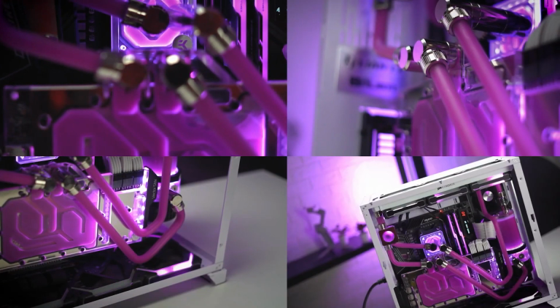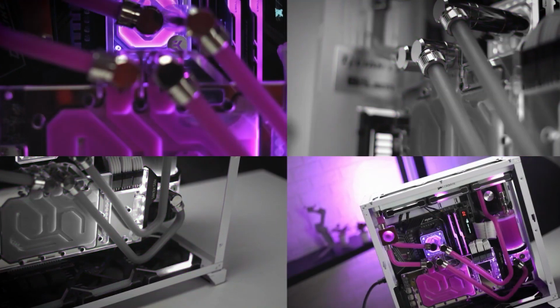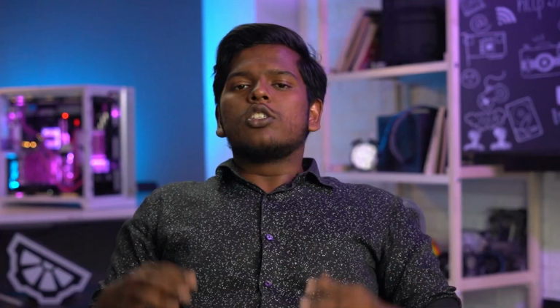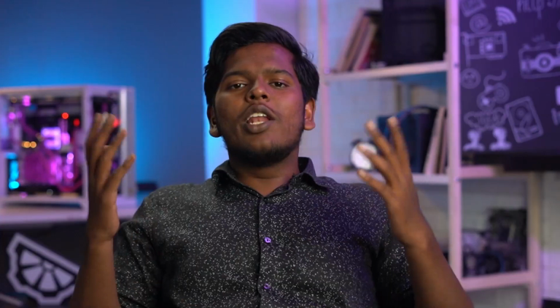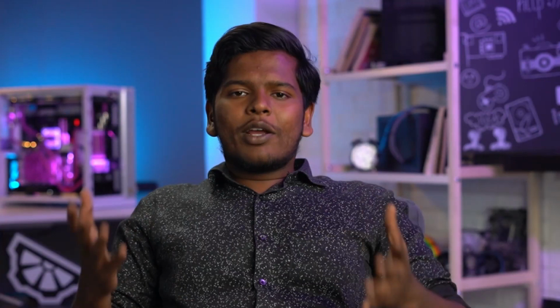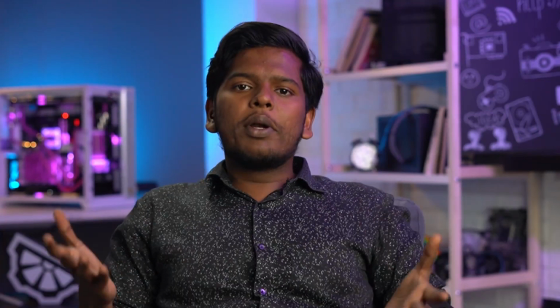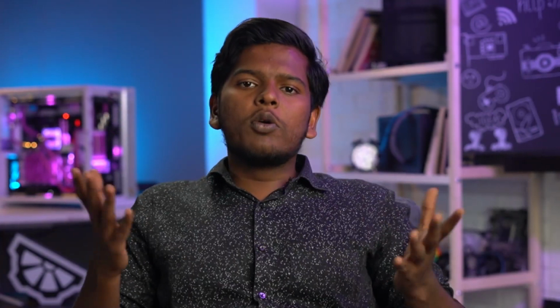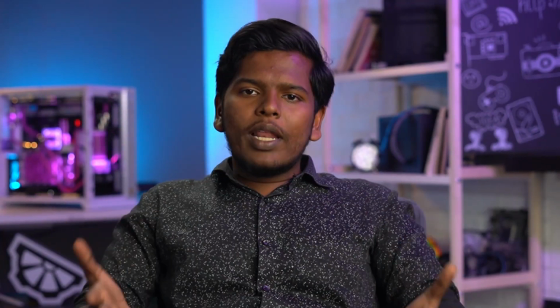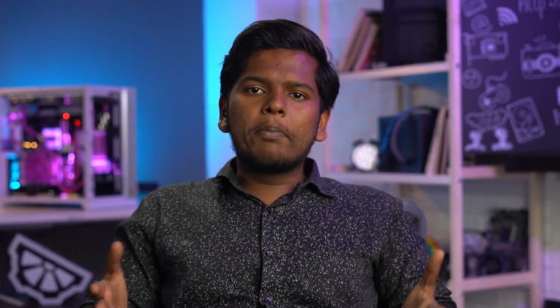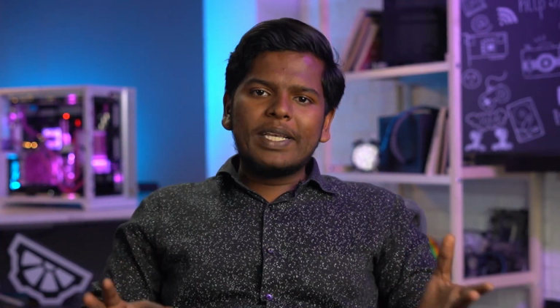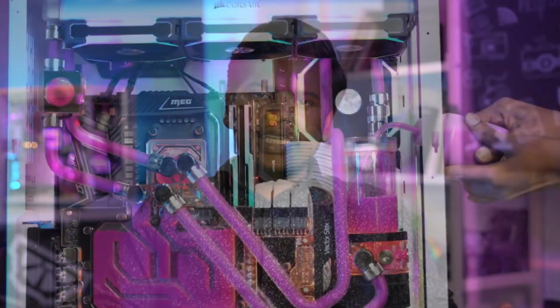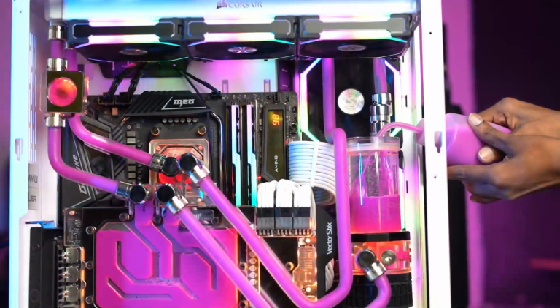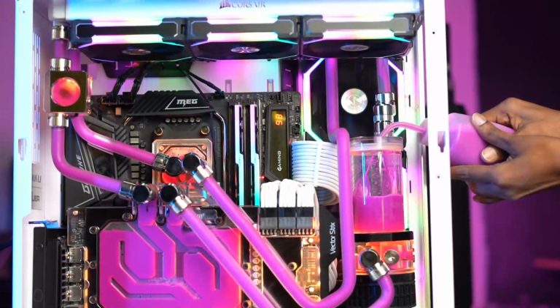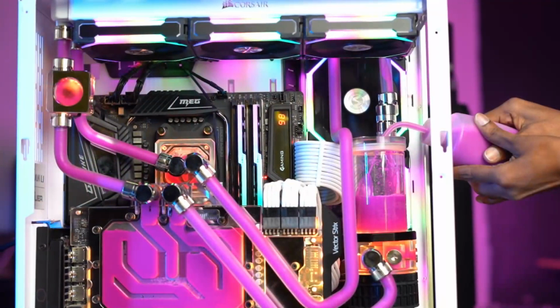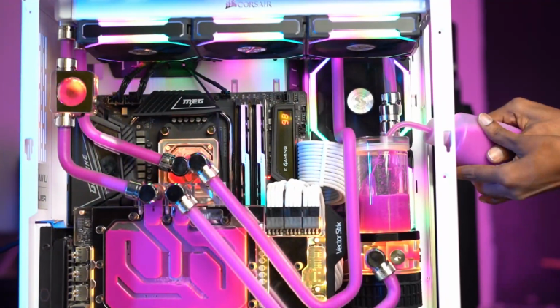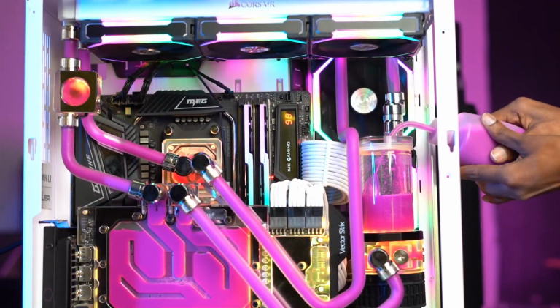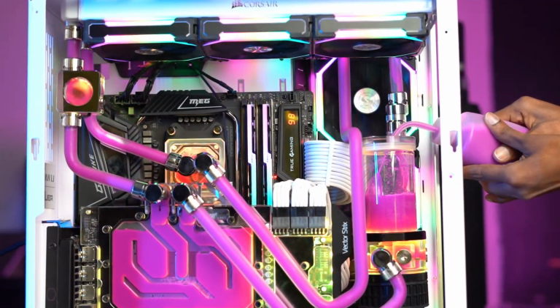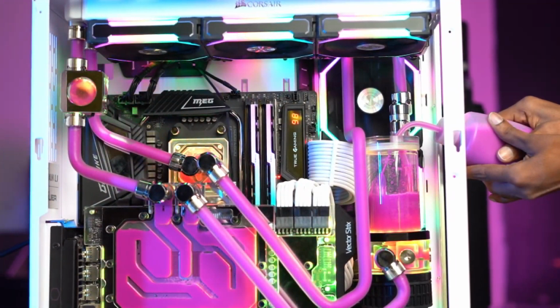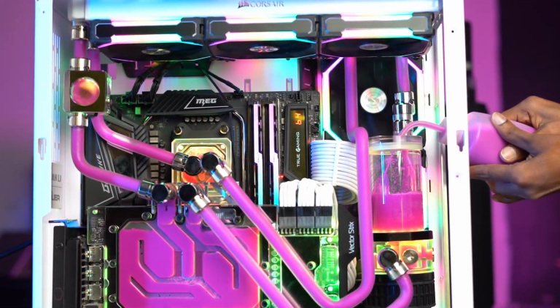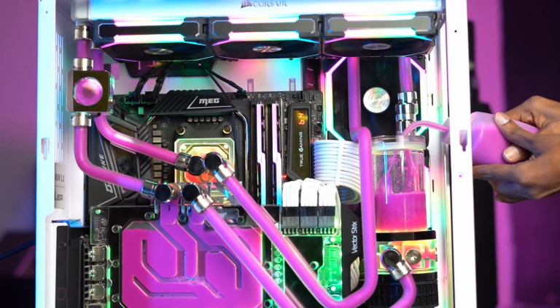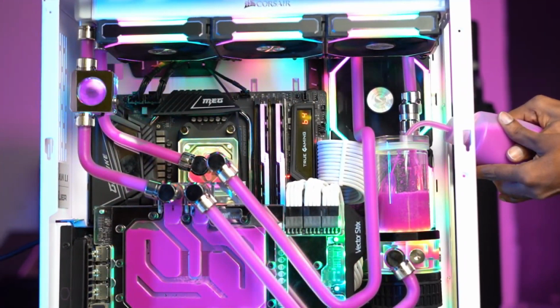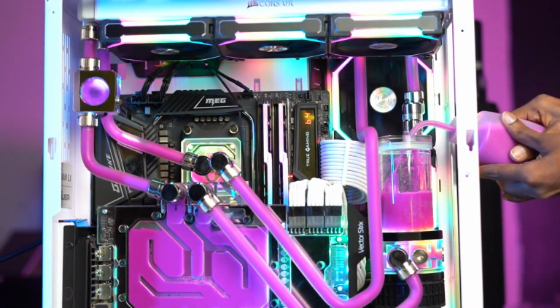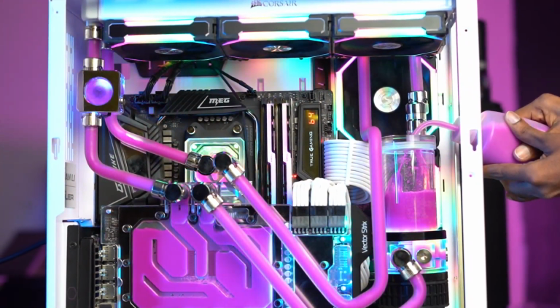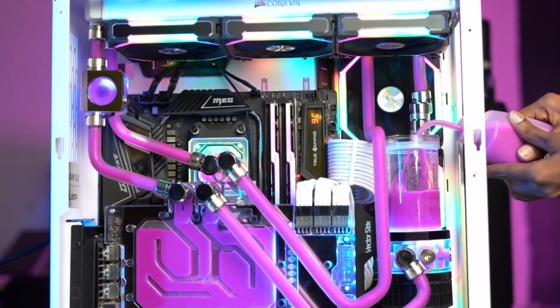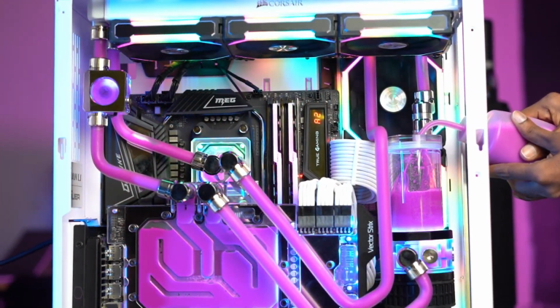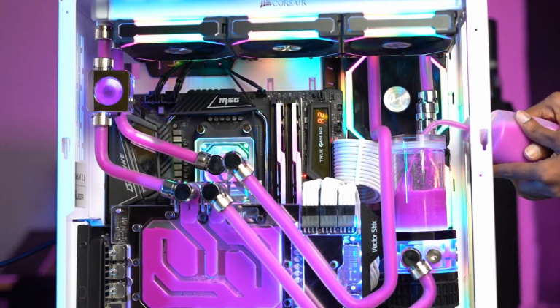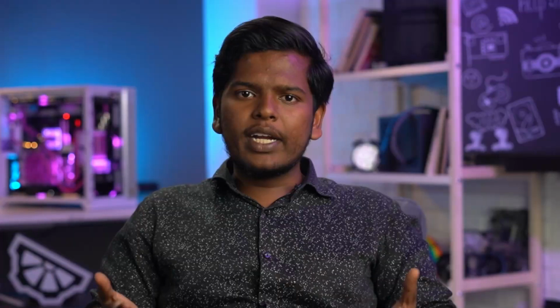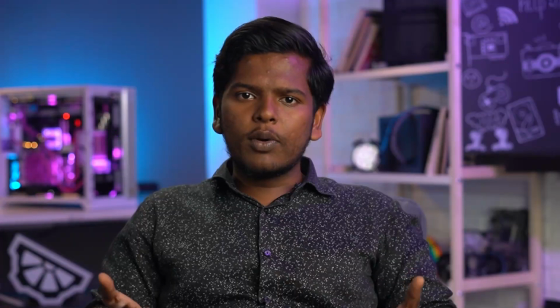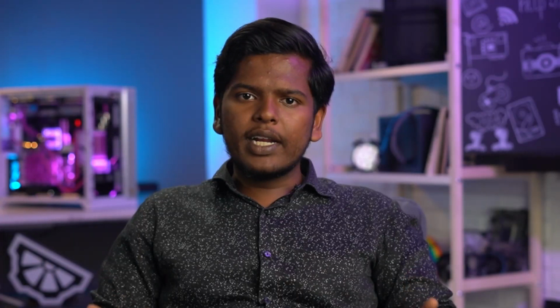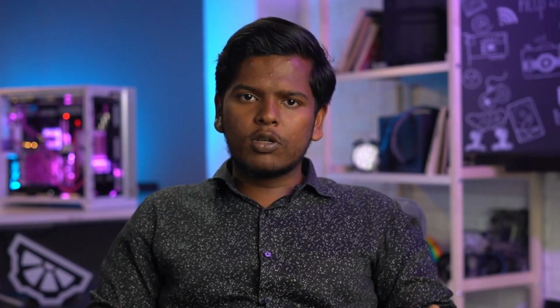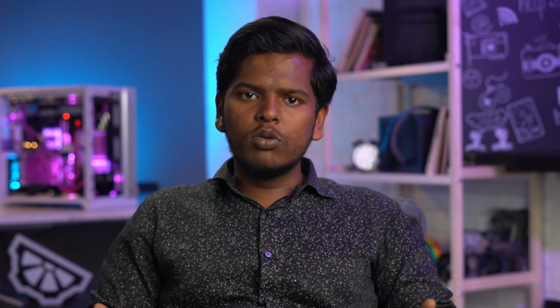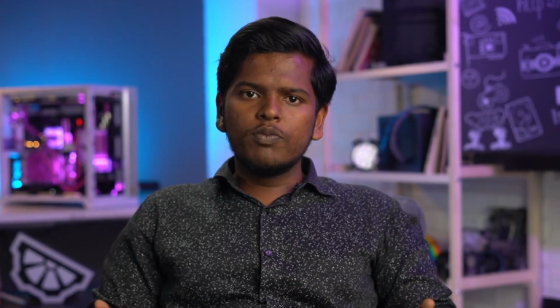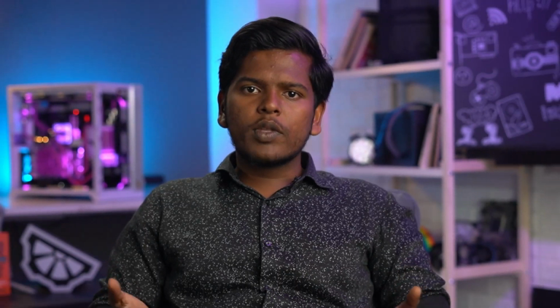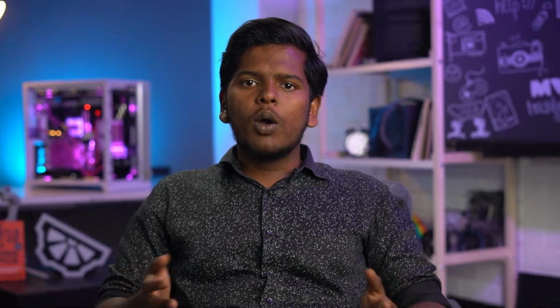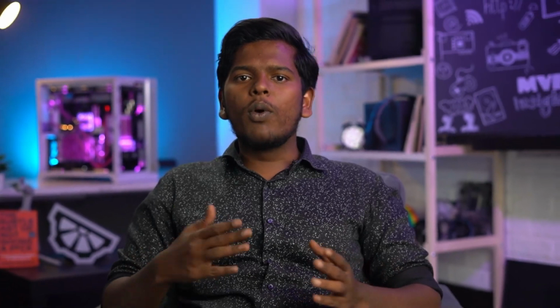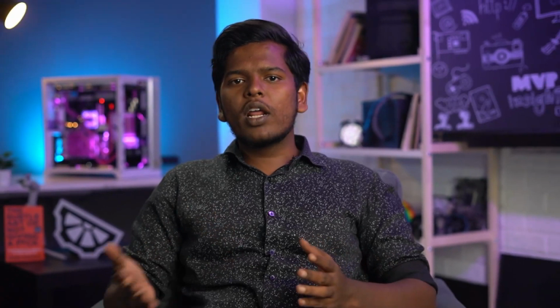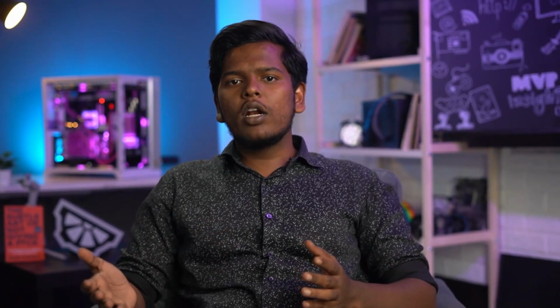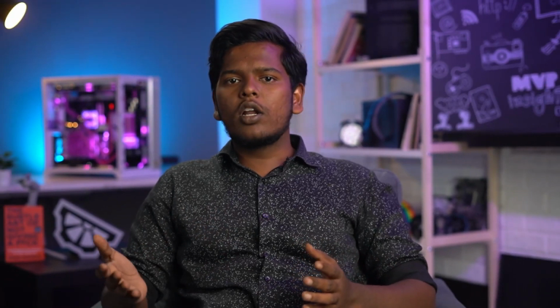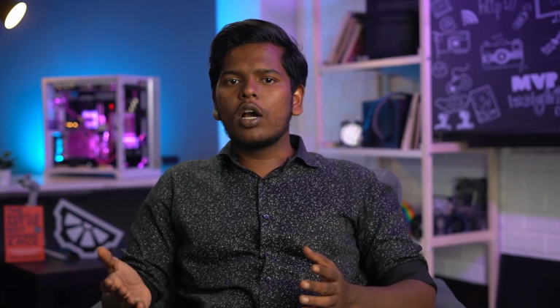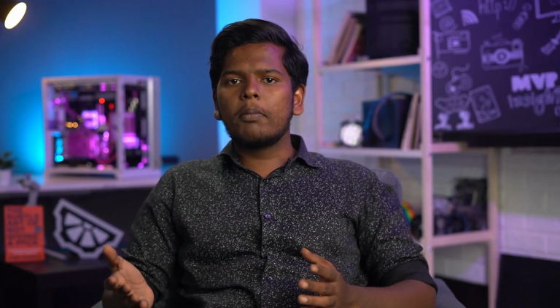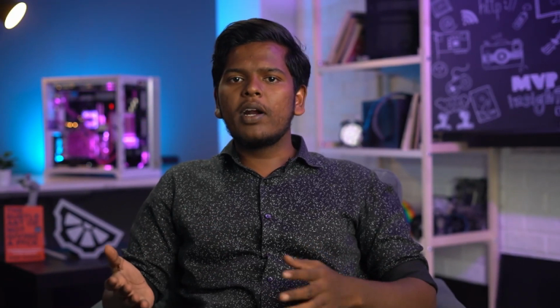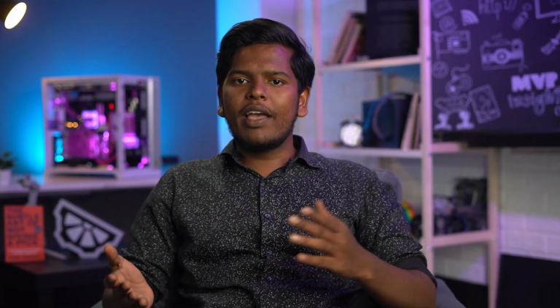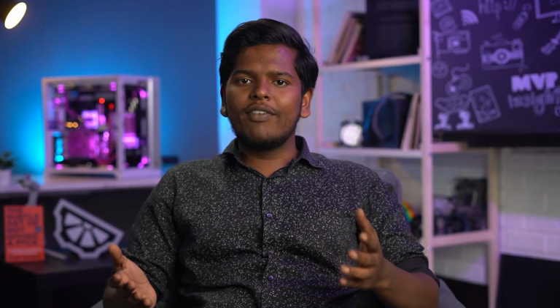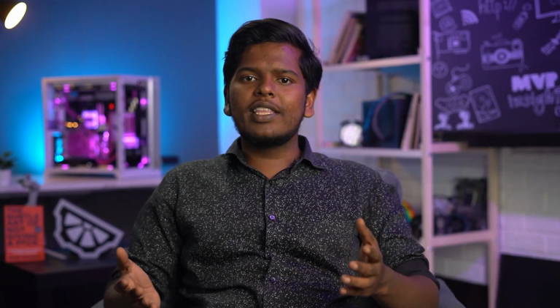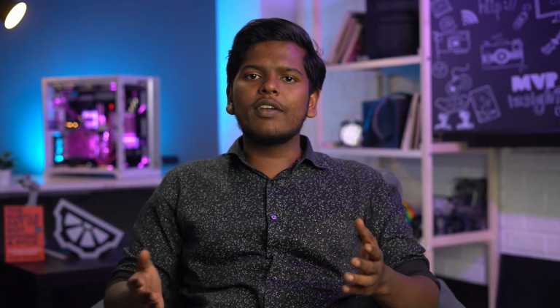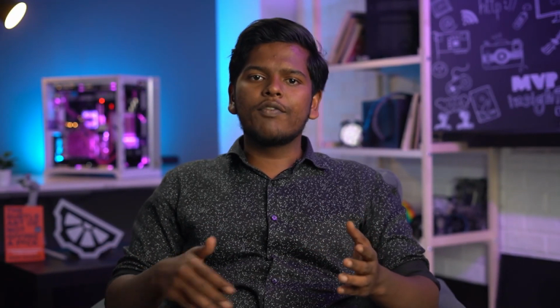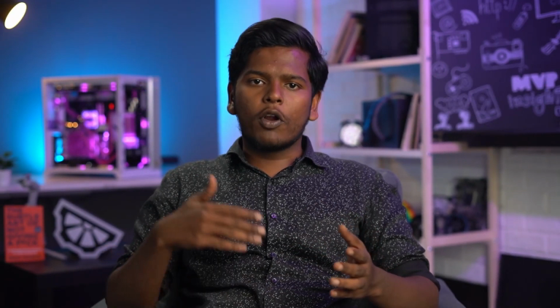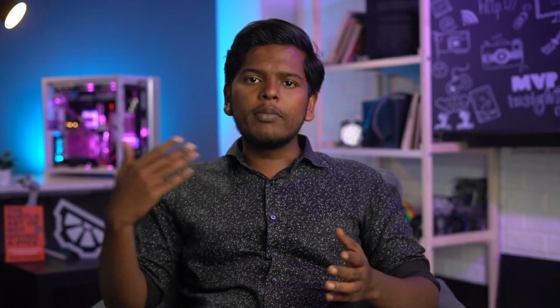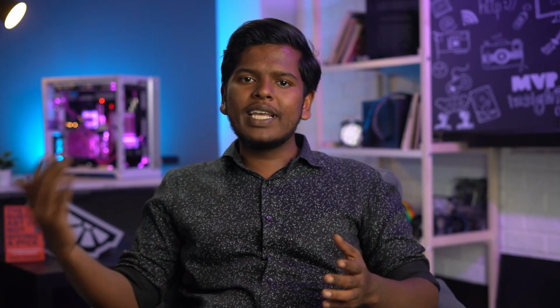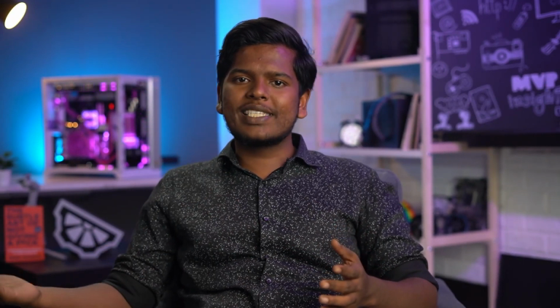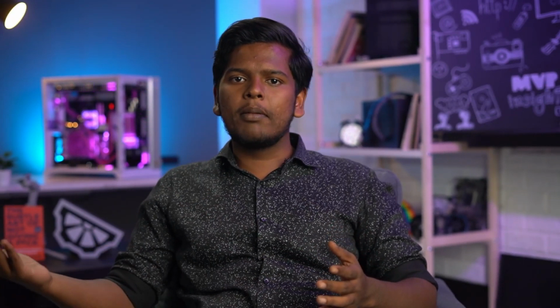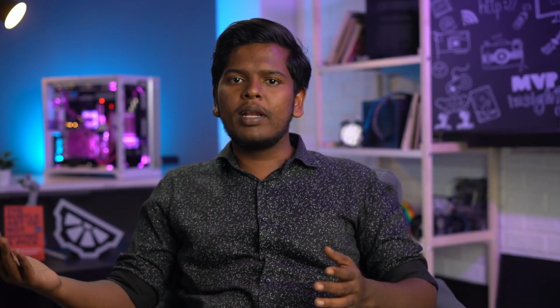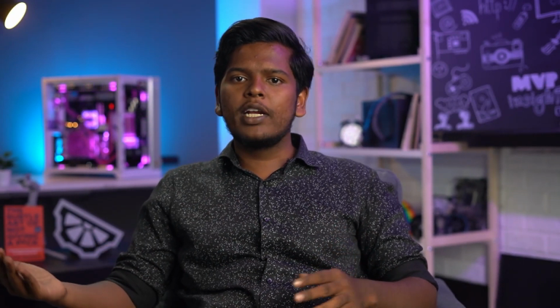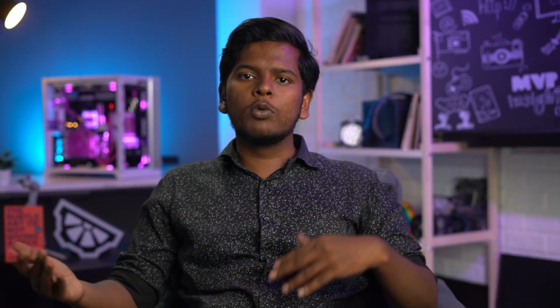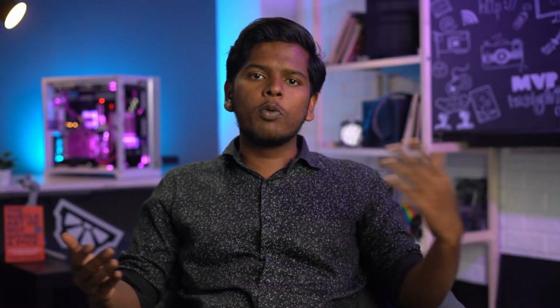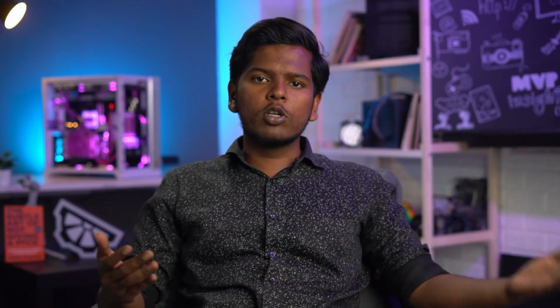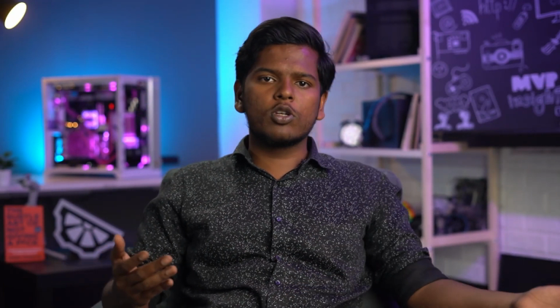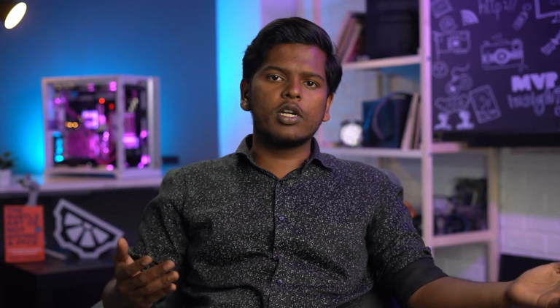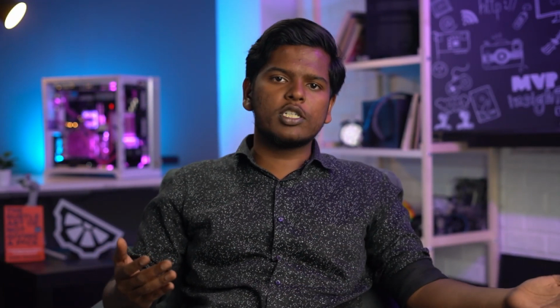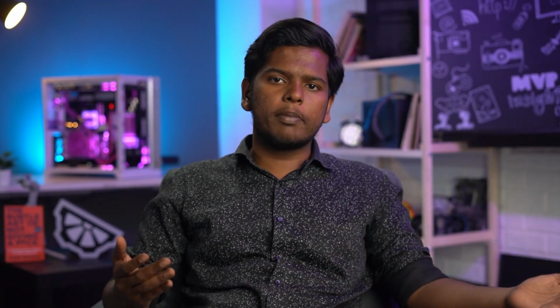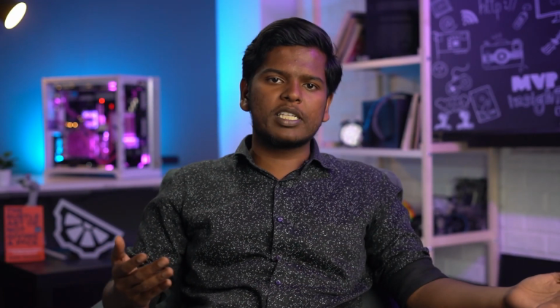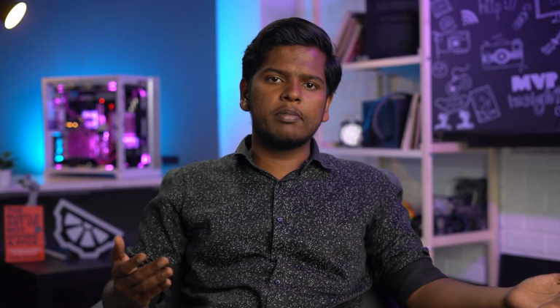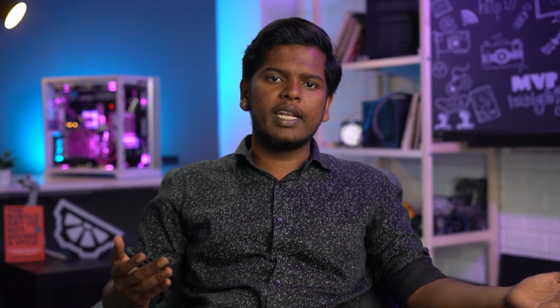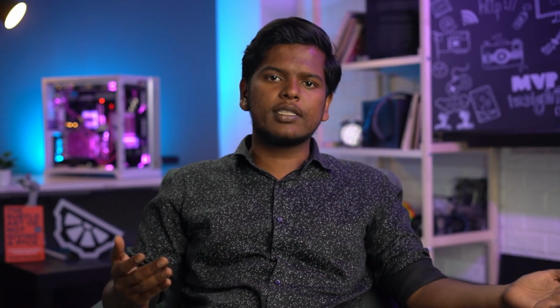So liquid cooling PCs — do they still make sense in 2022? We're going to talk about everything from the assembly to post-ownership experience.